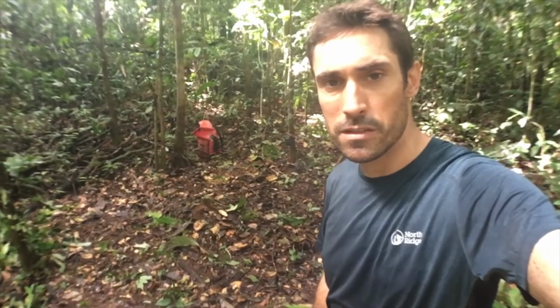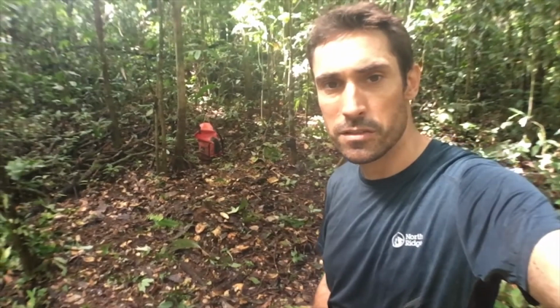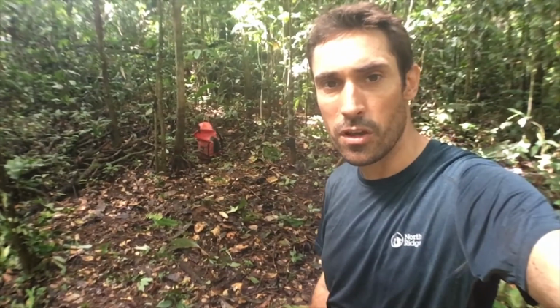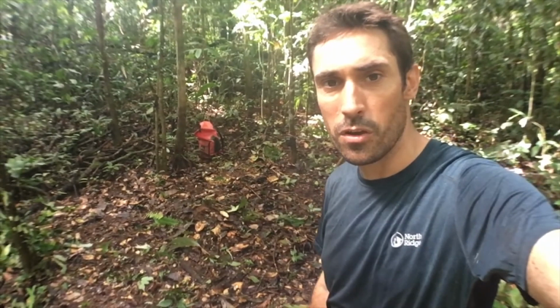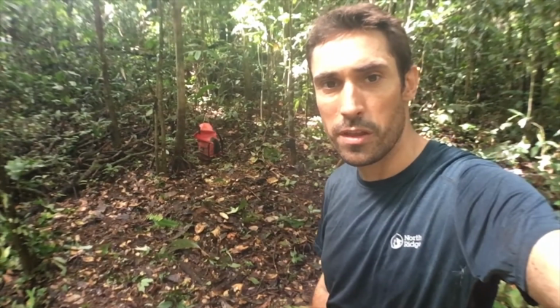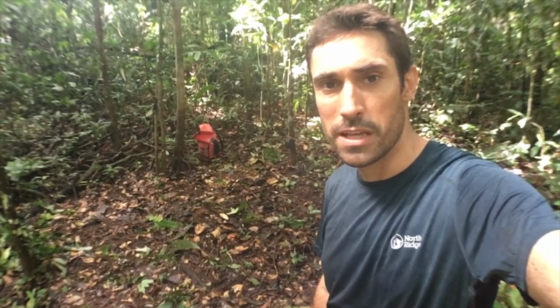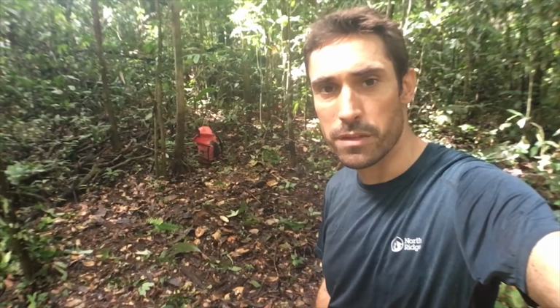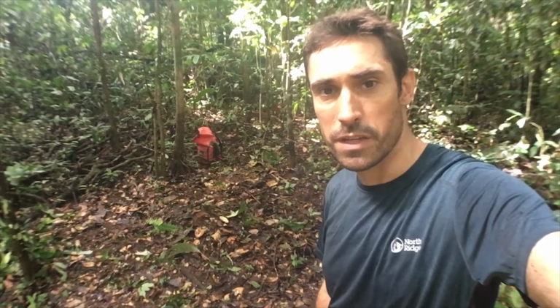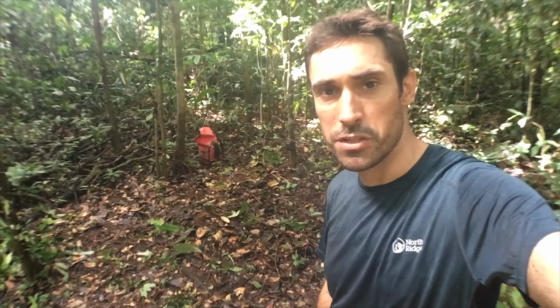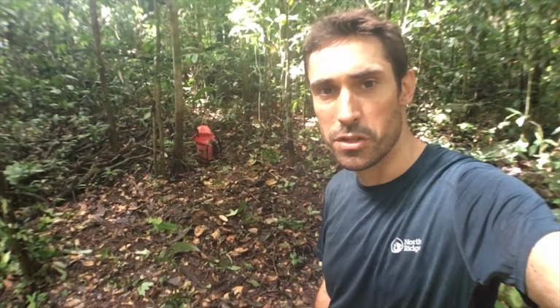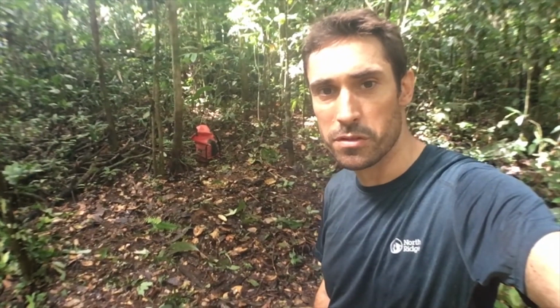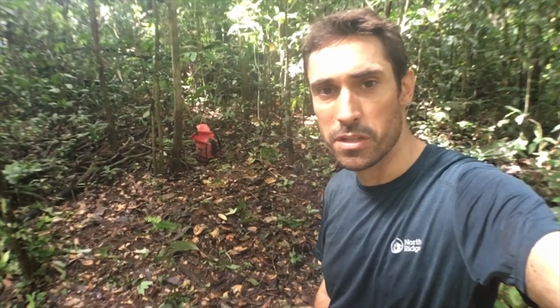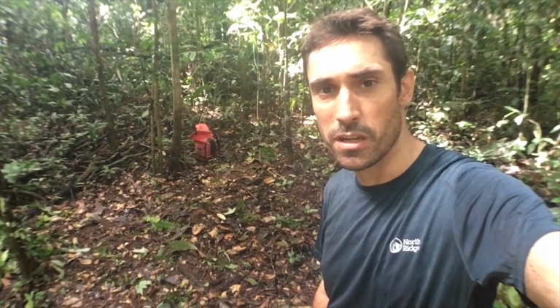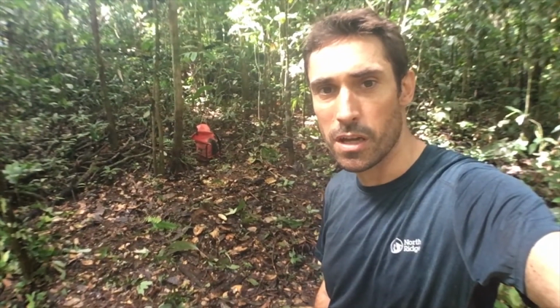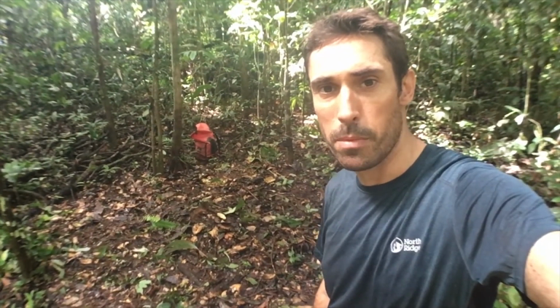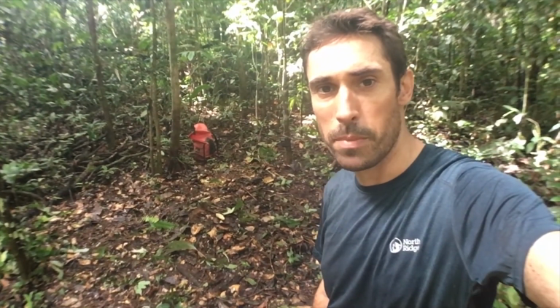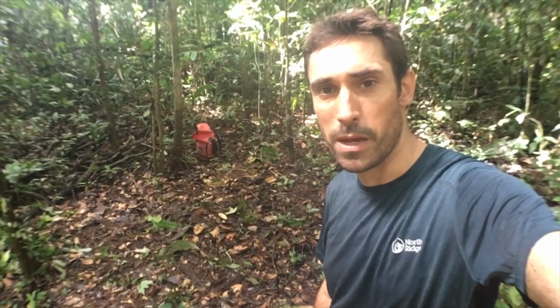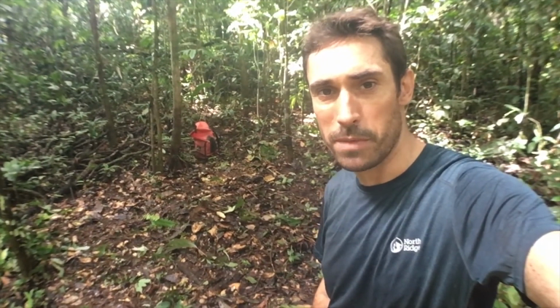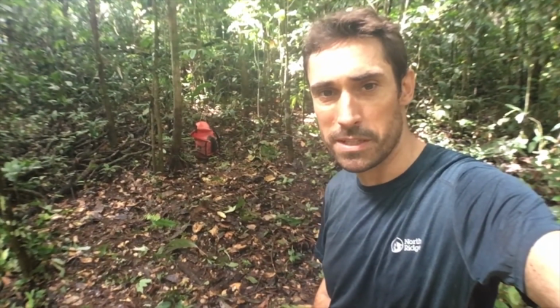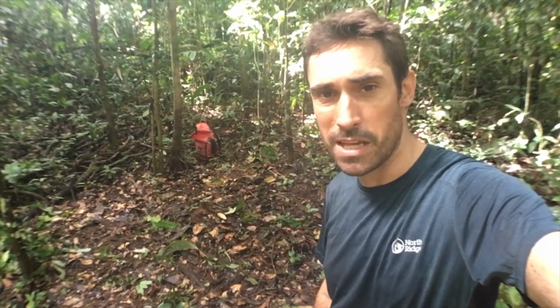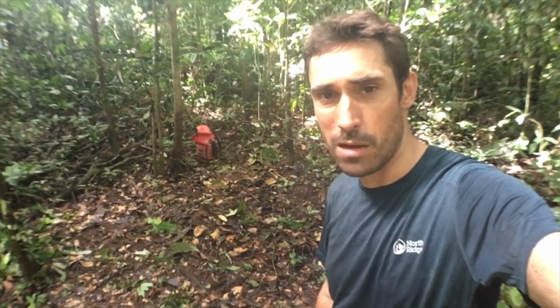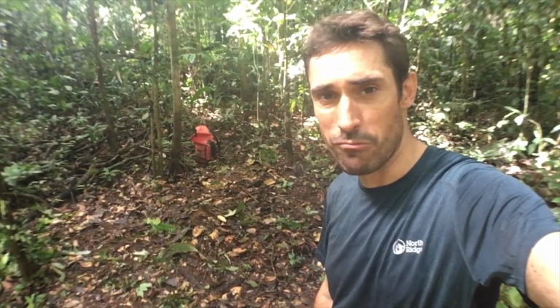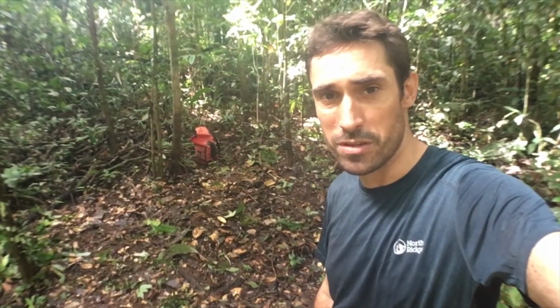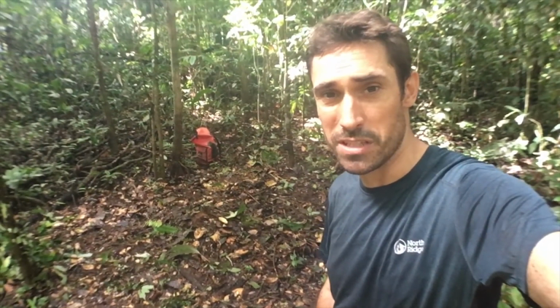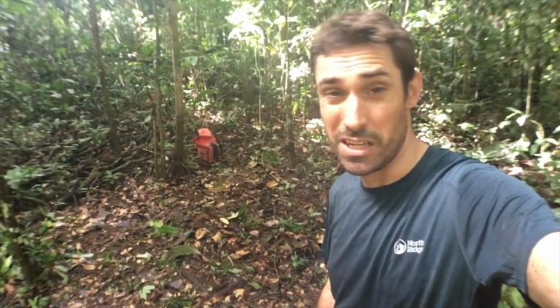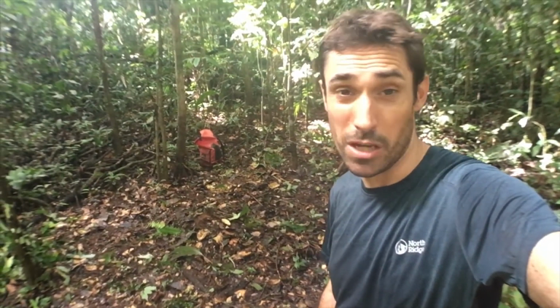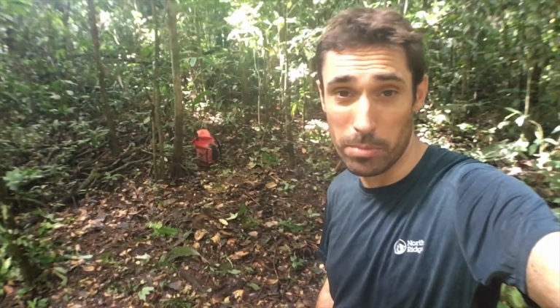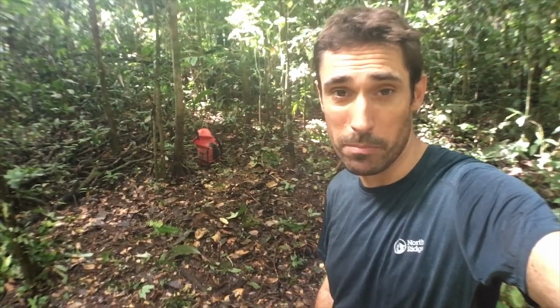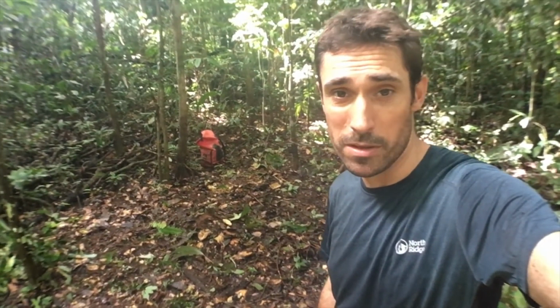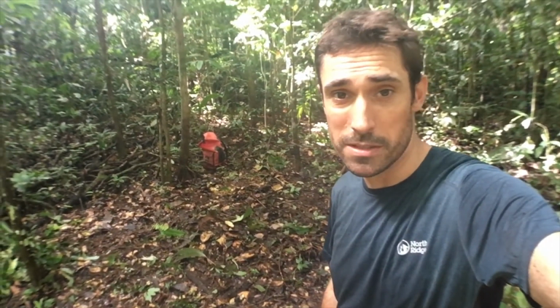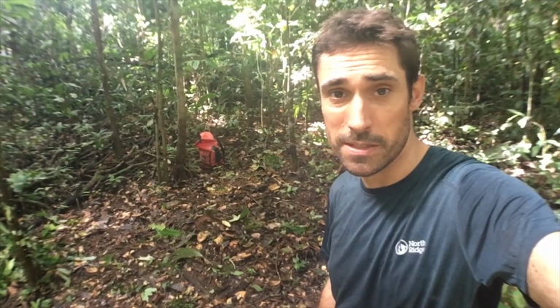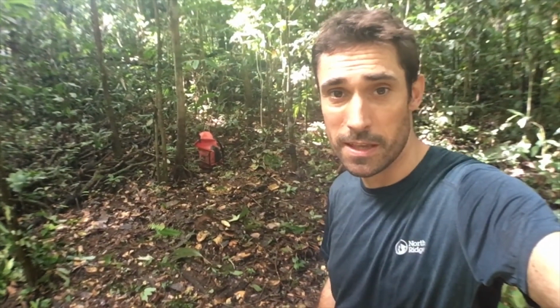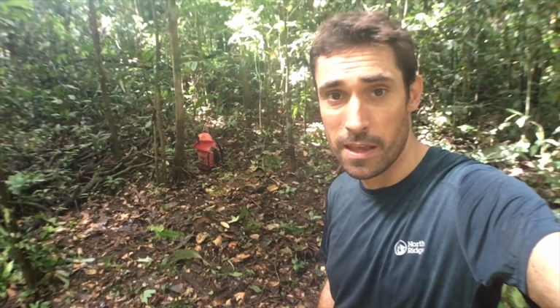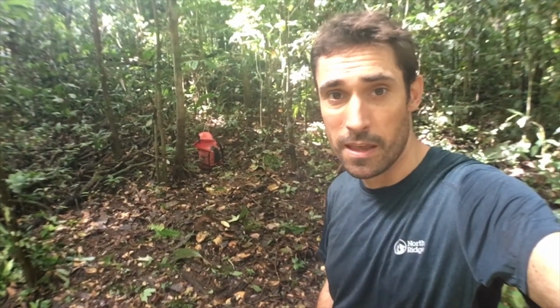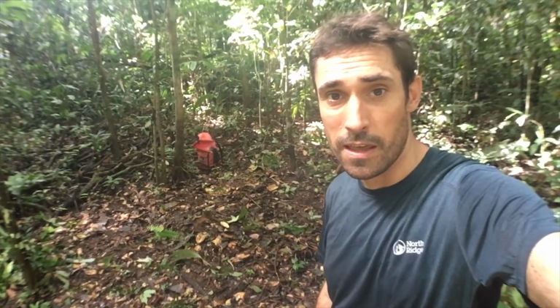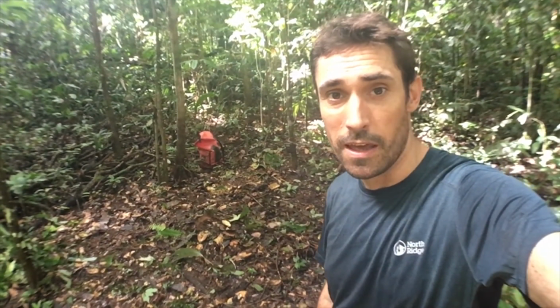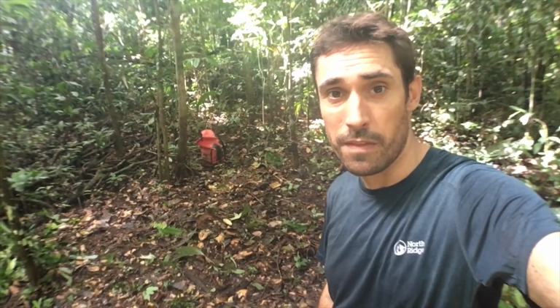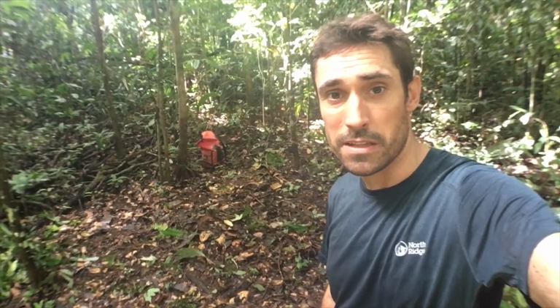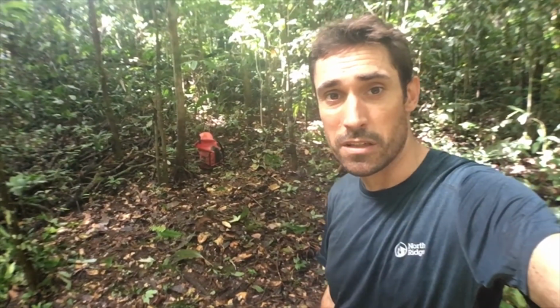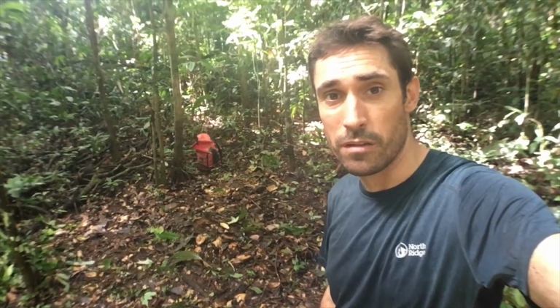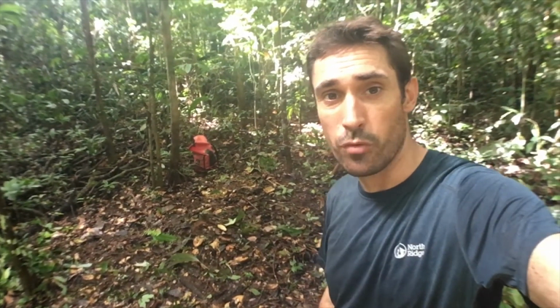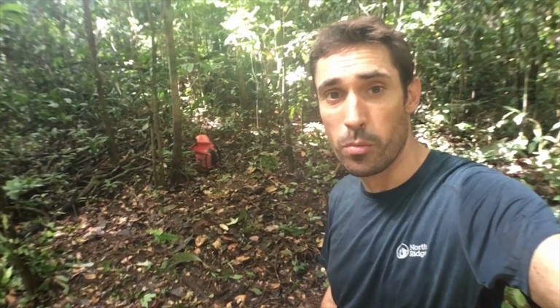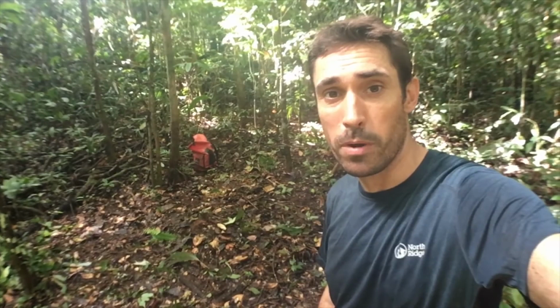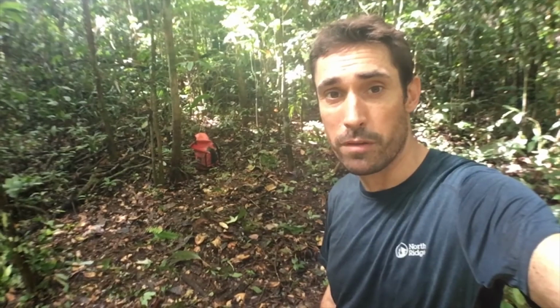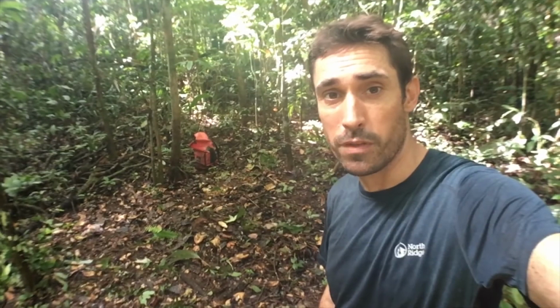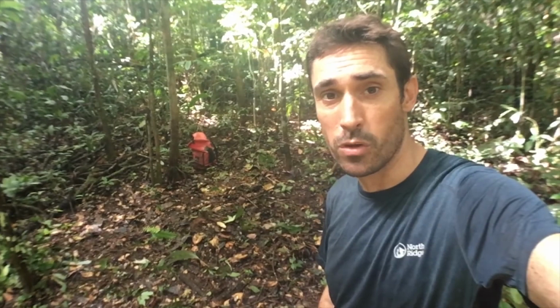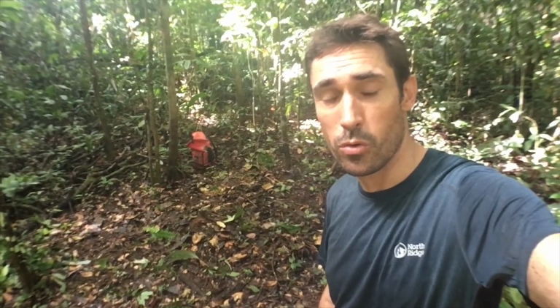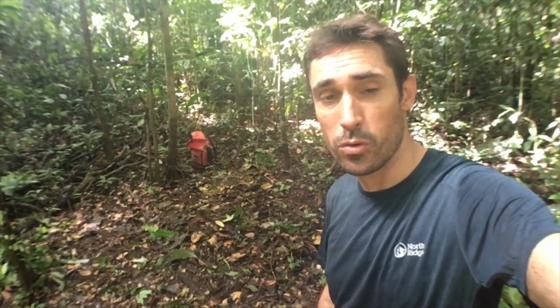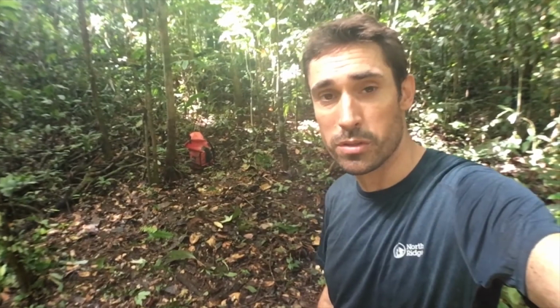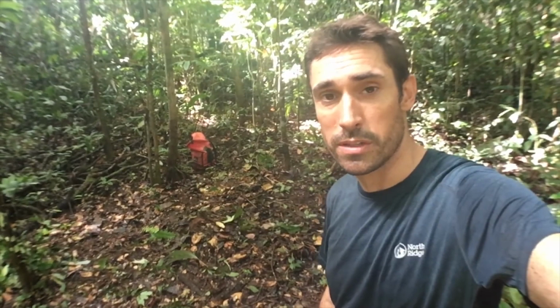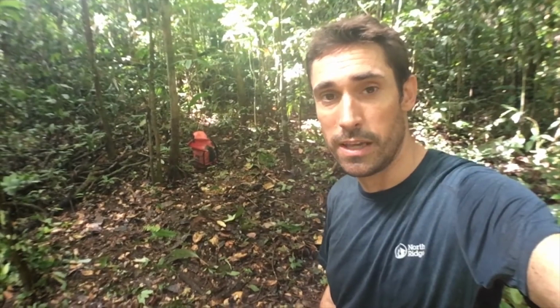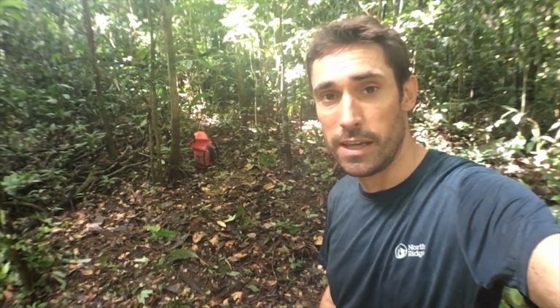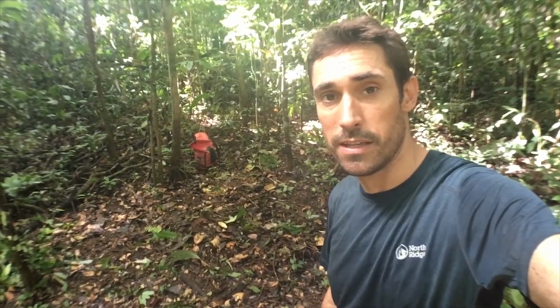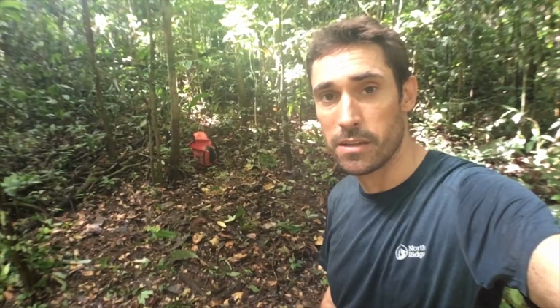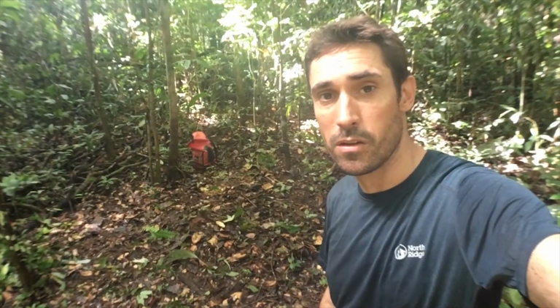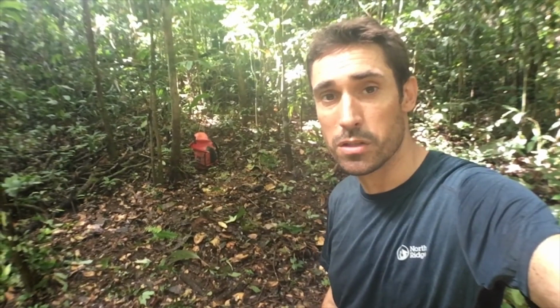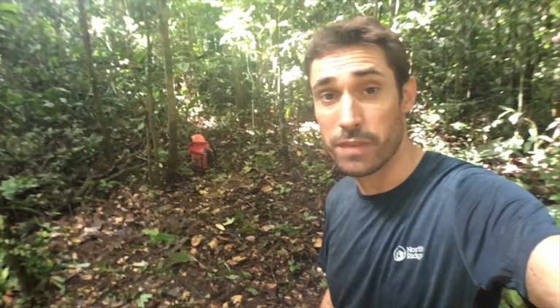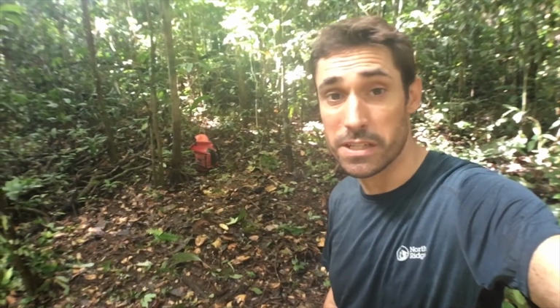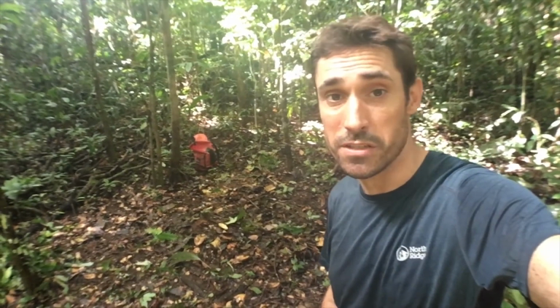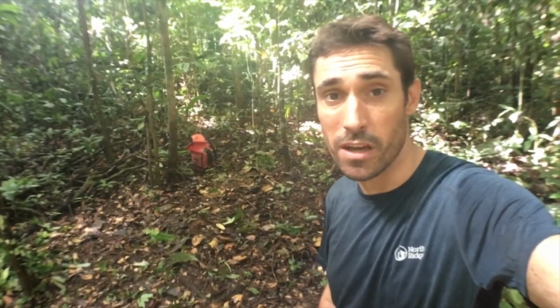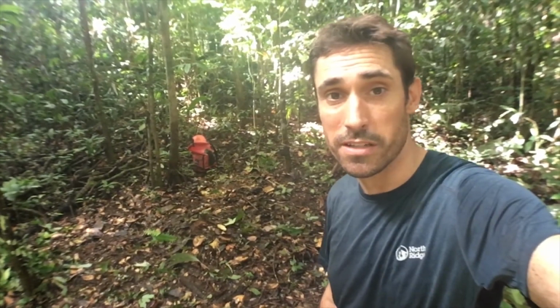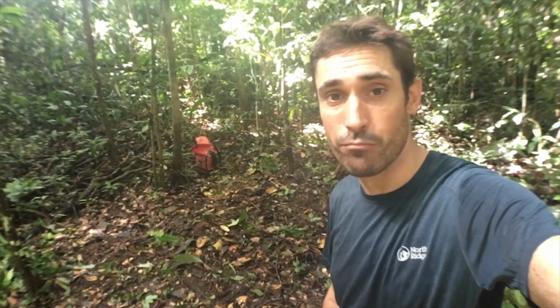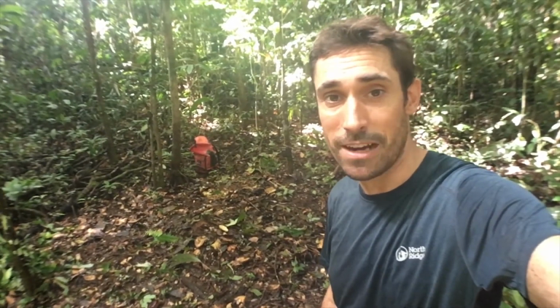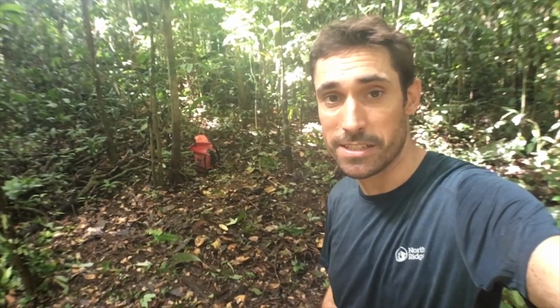The SFS students are going to come and pick up these cameras in a couple of months, and that's going to form part of the course in conservation science and practice.